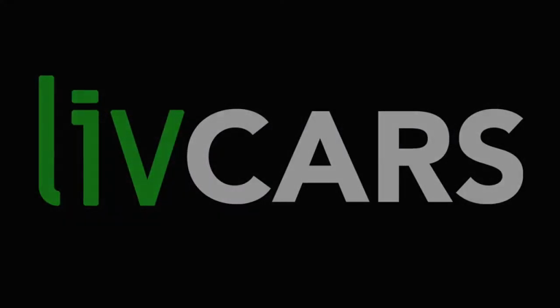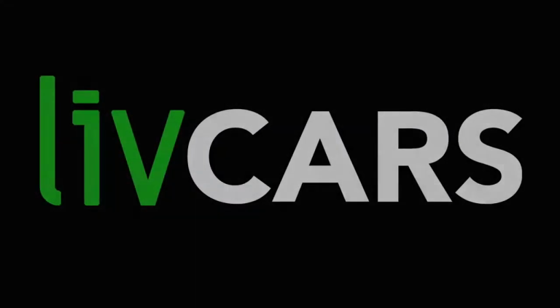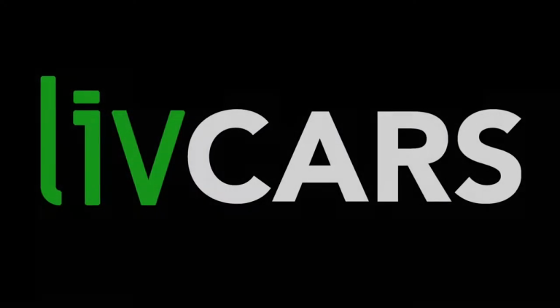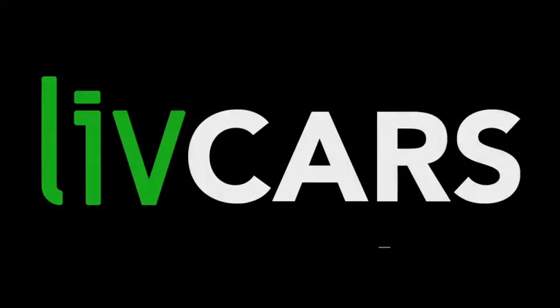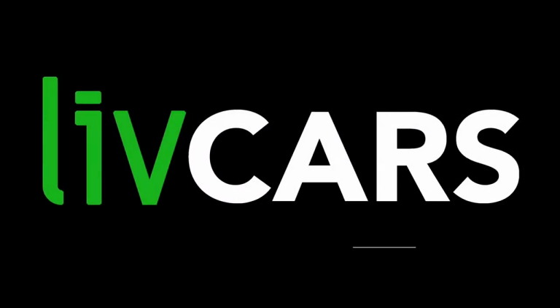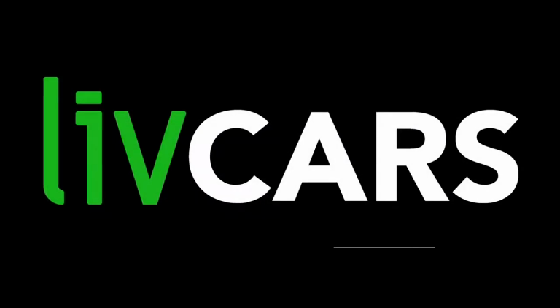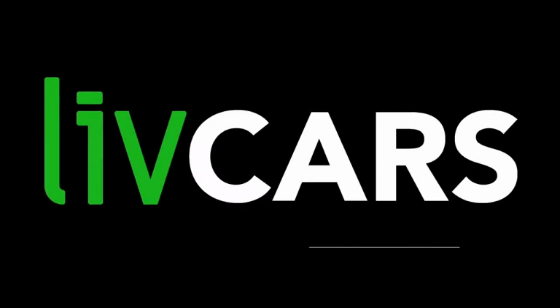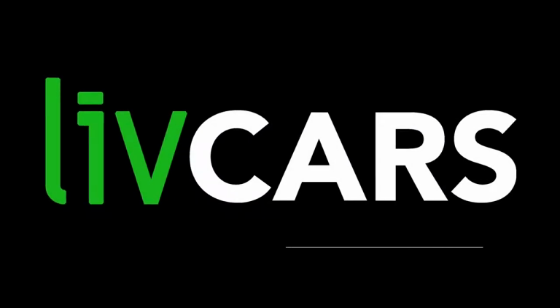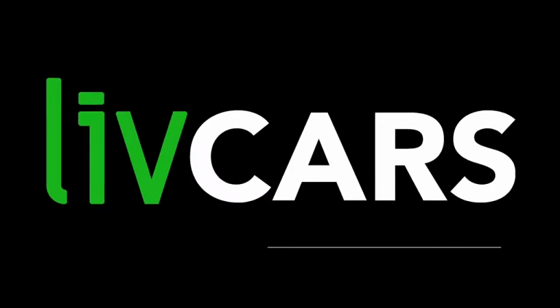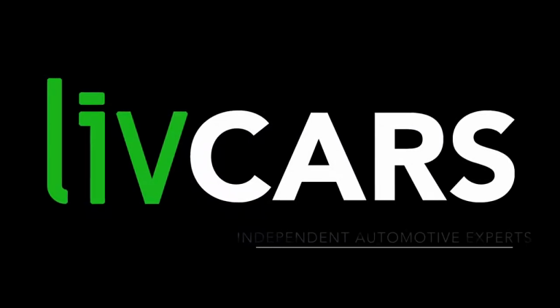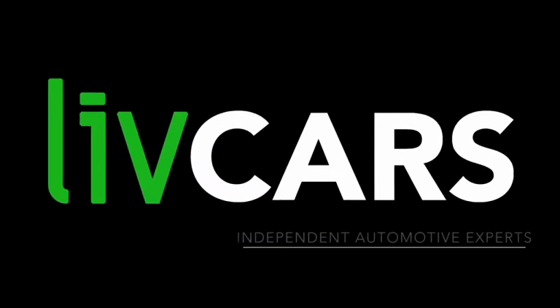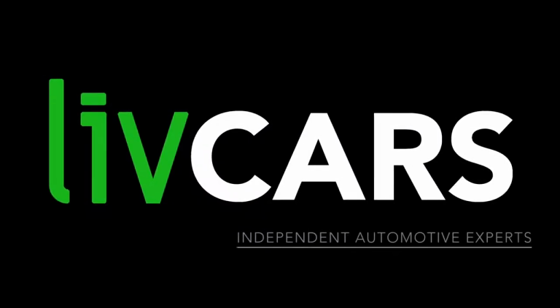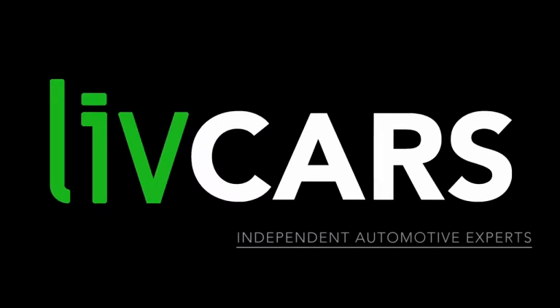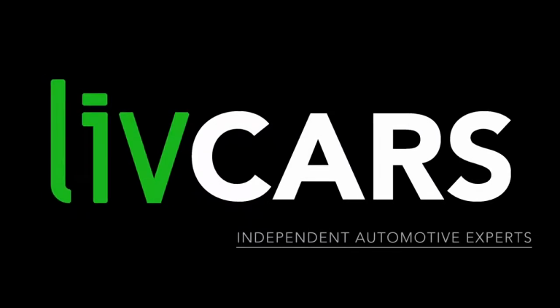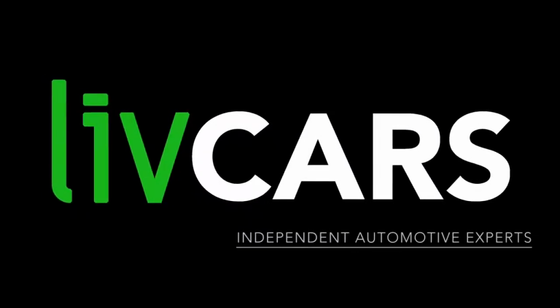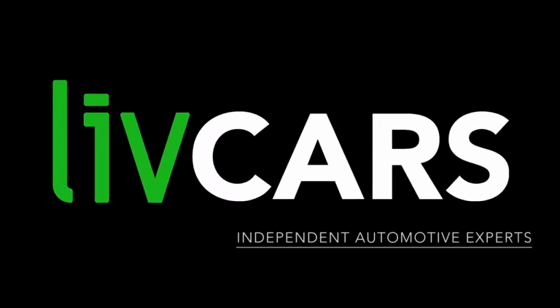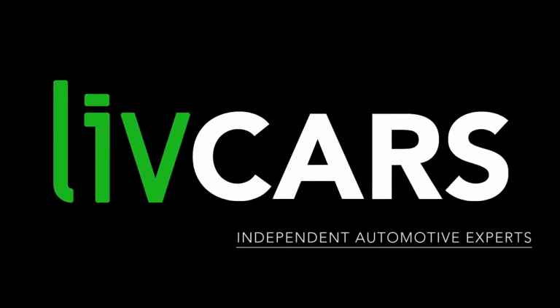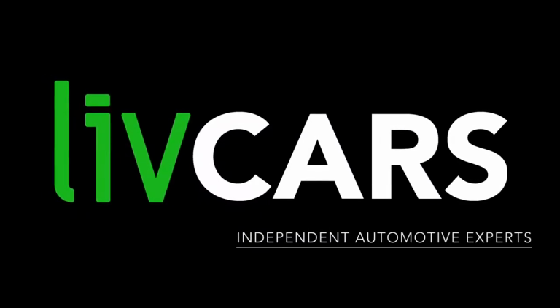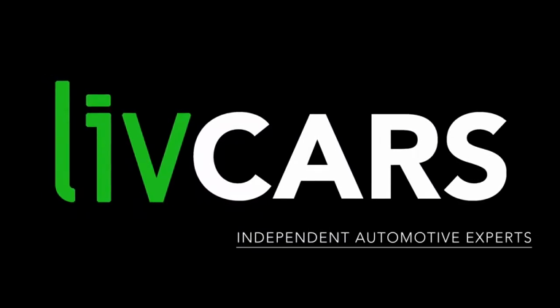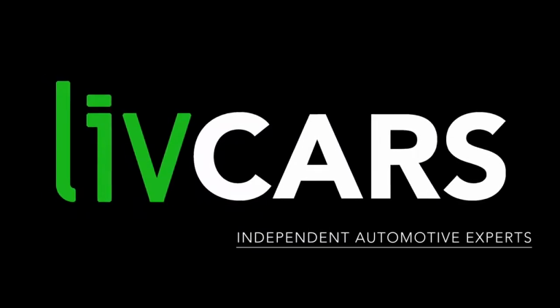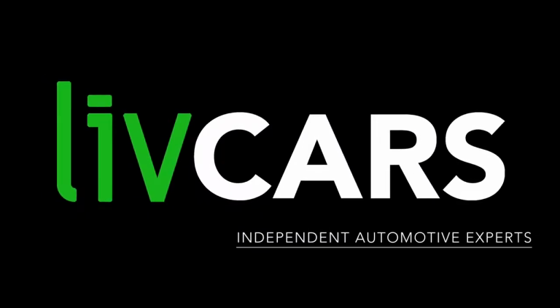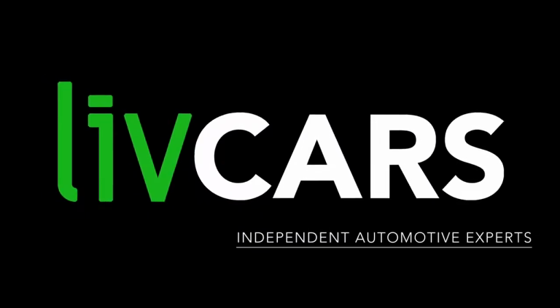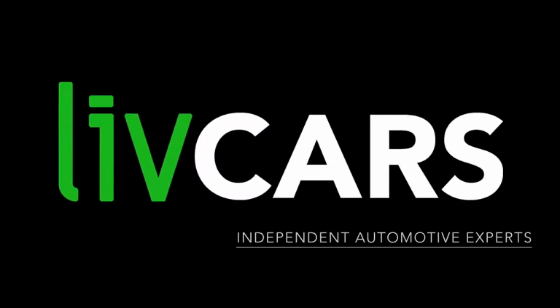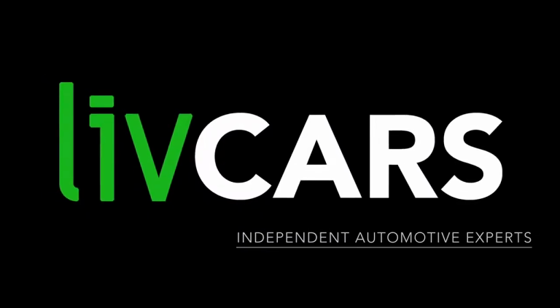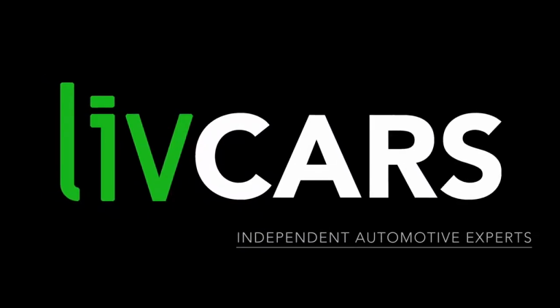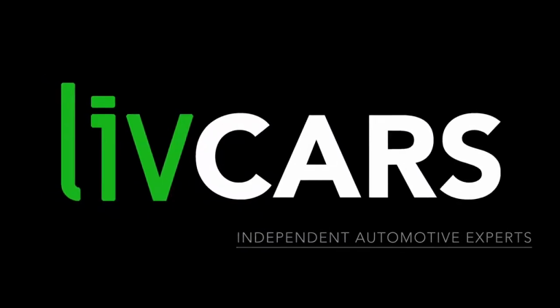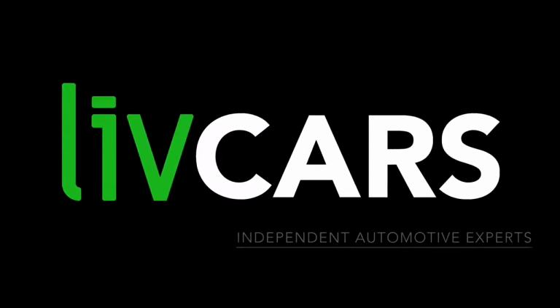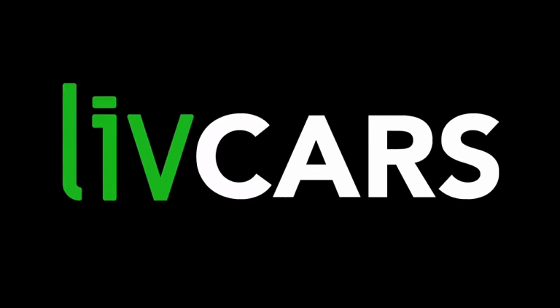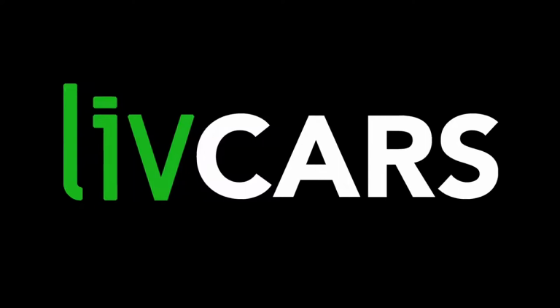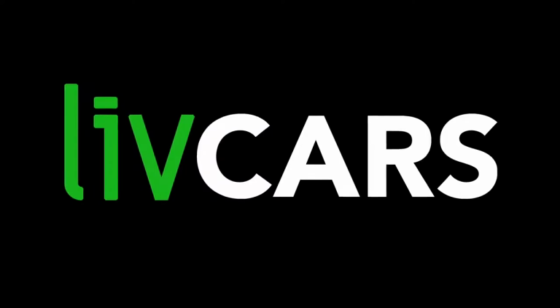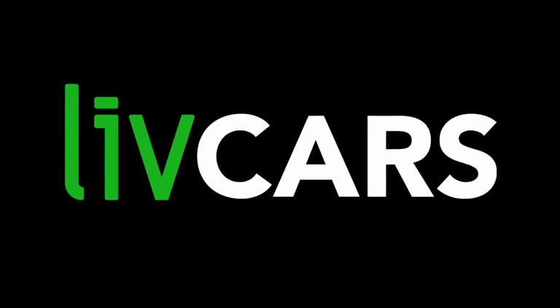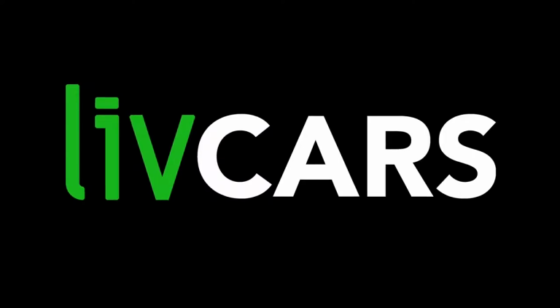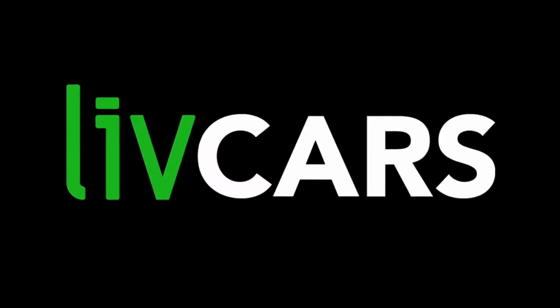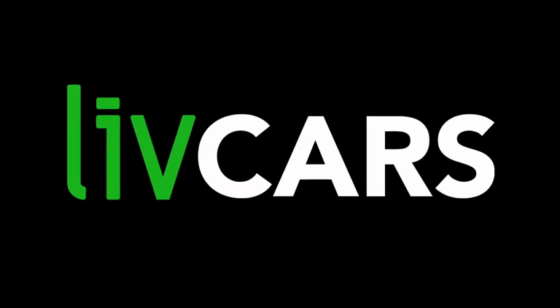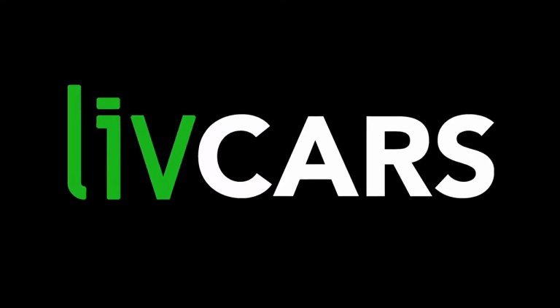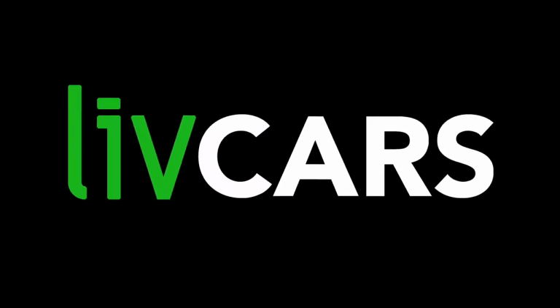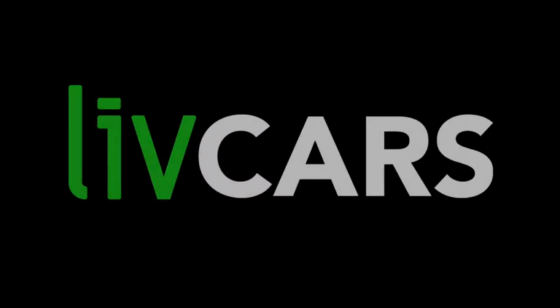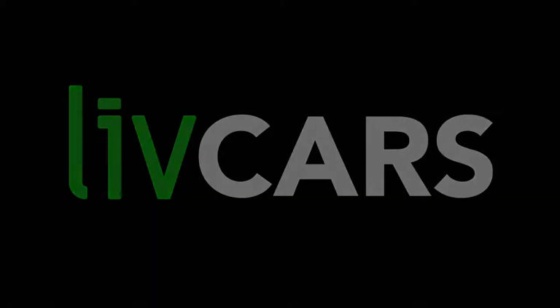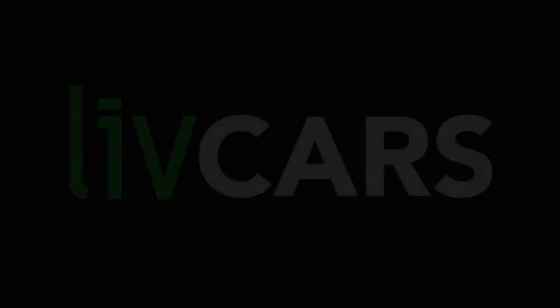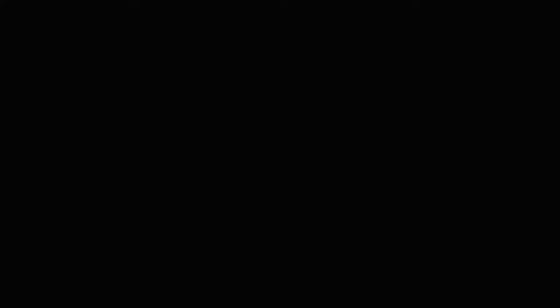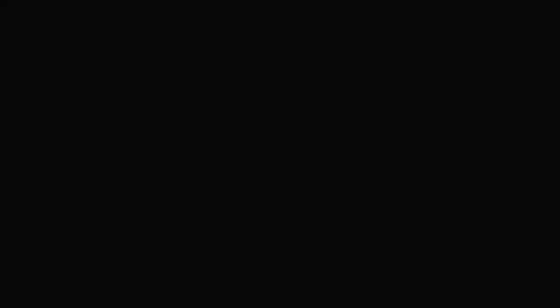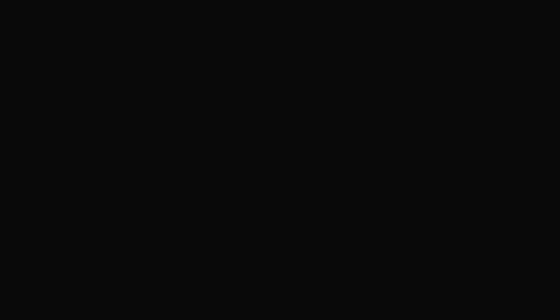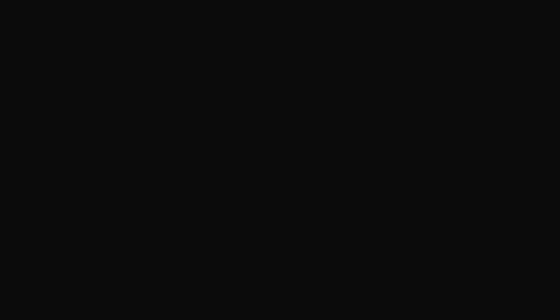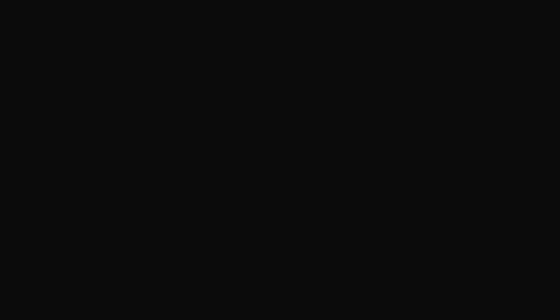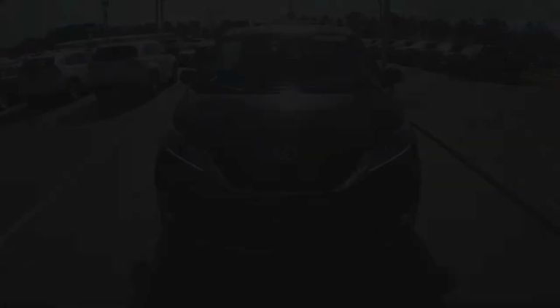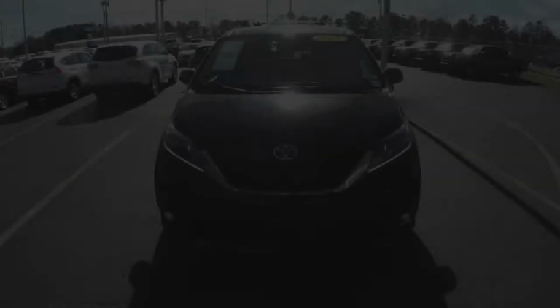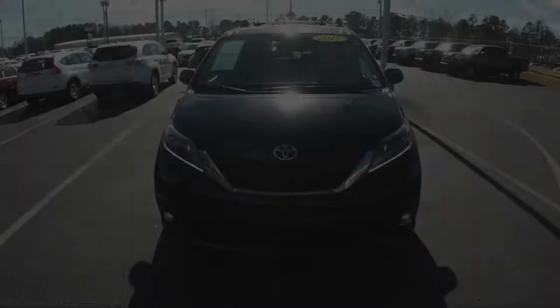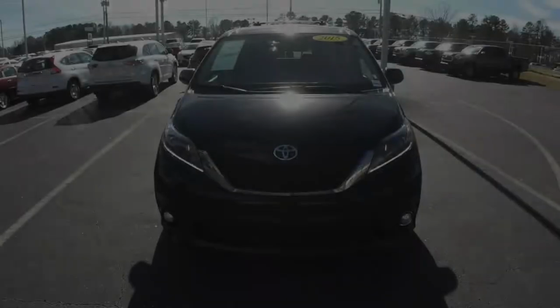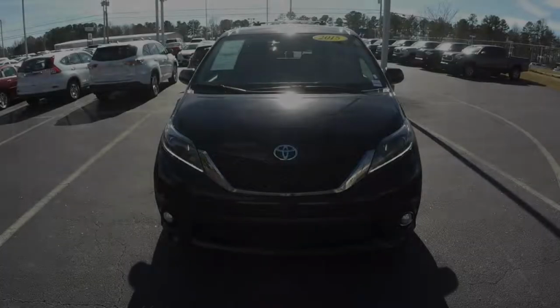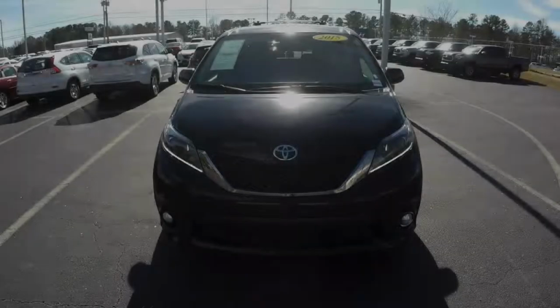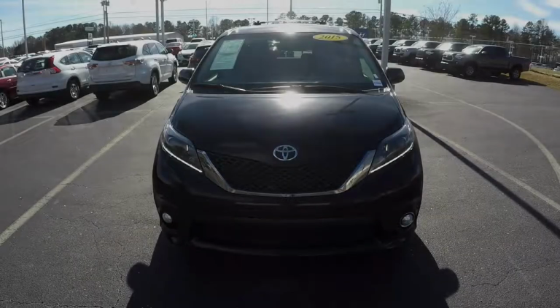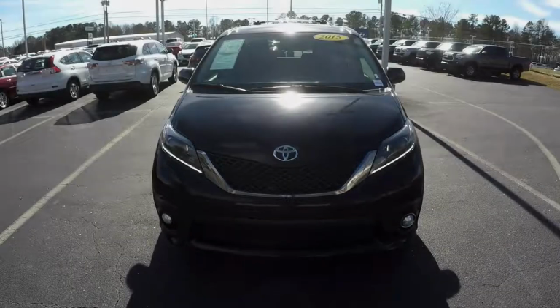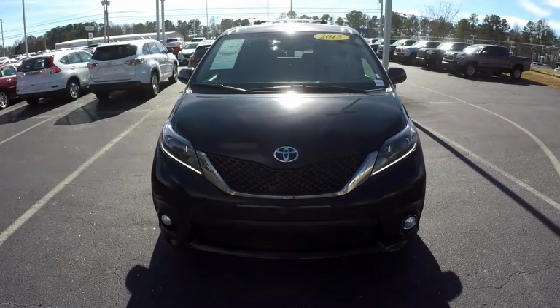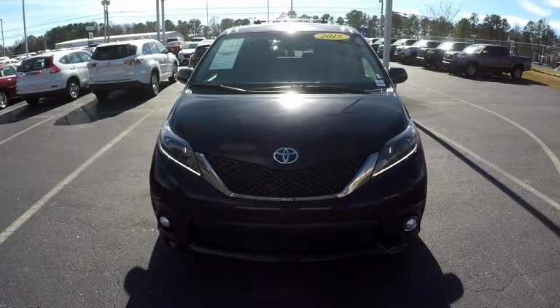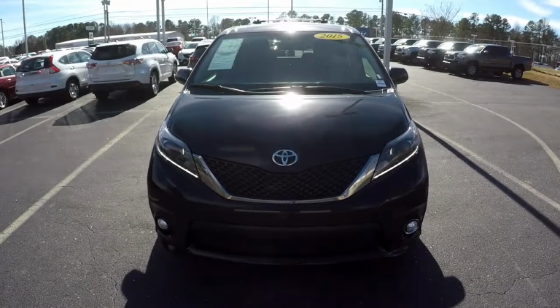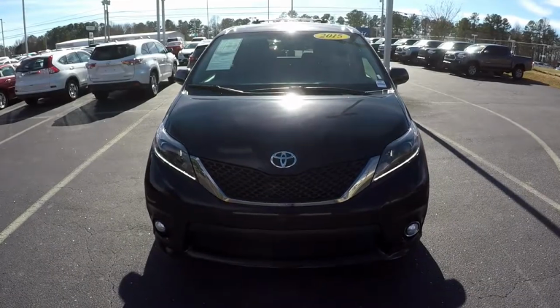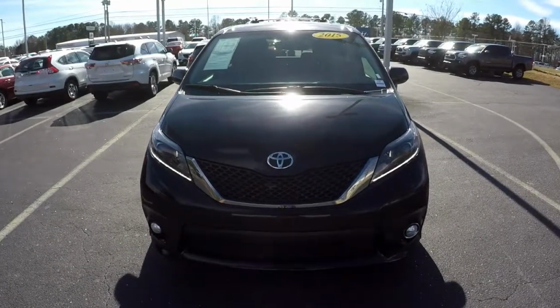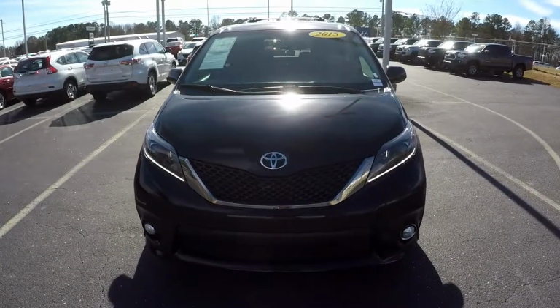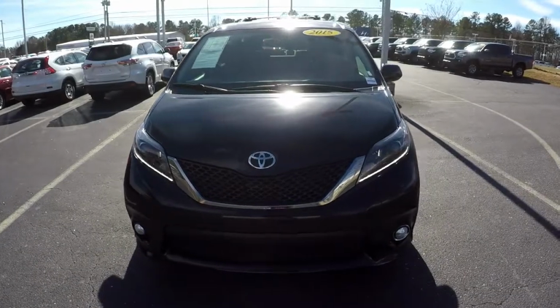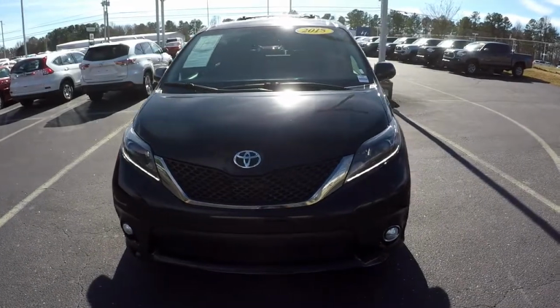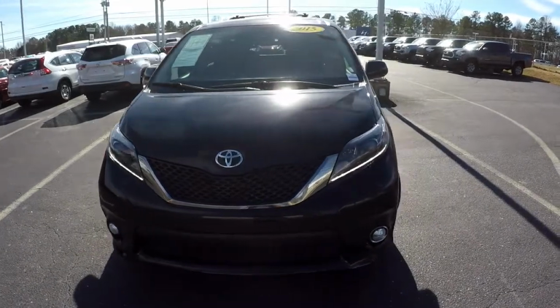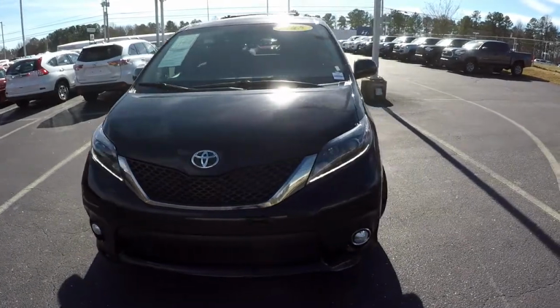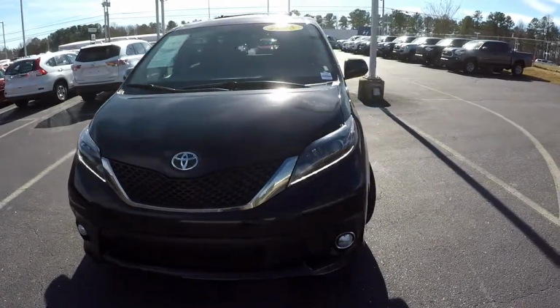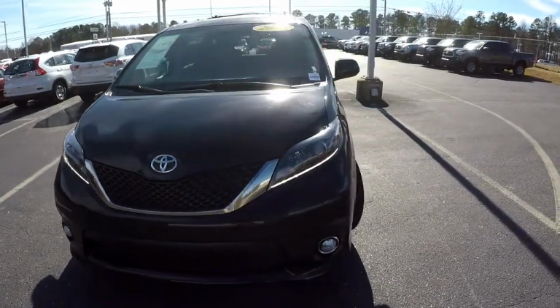Another independent walk around brought to you by LiveCars.com. 2015 Toyota Sienna.